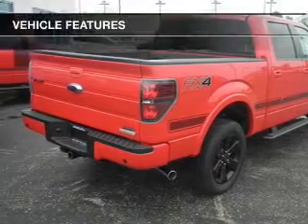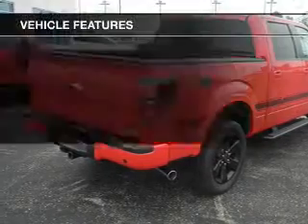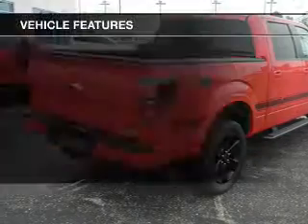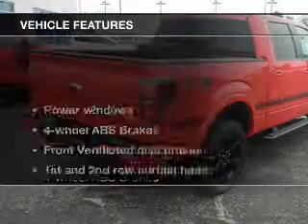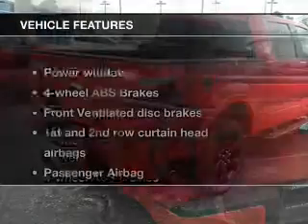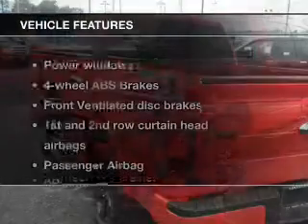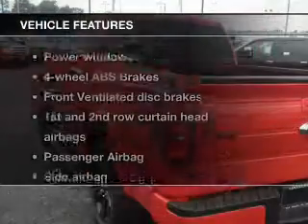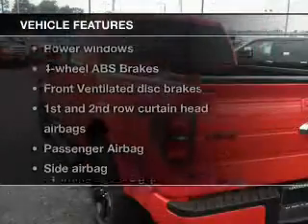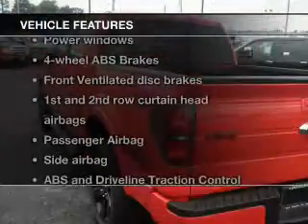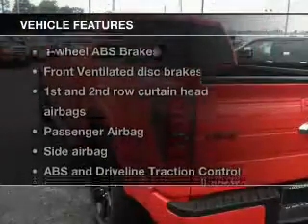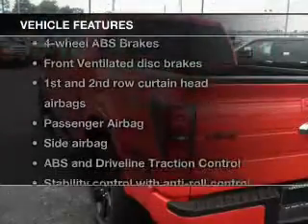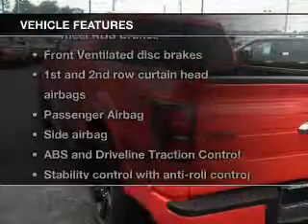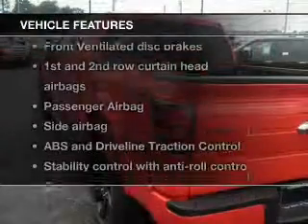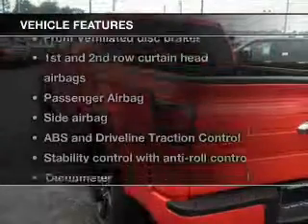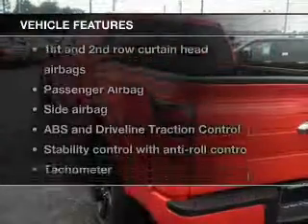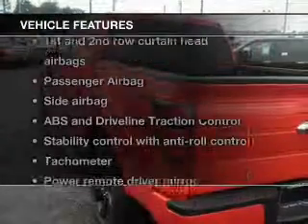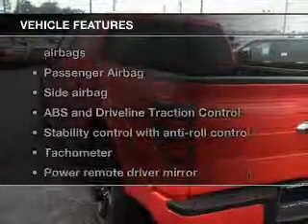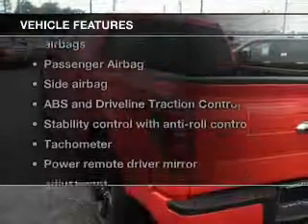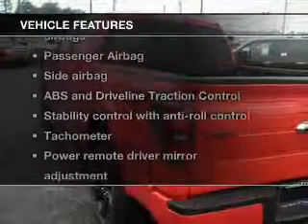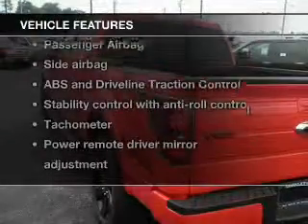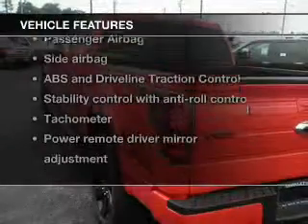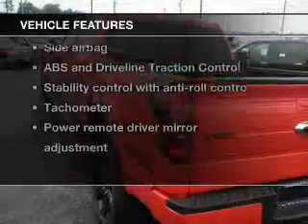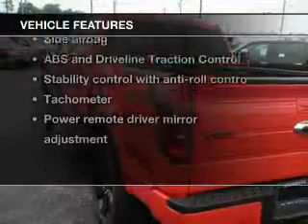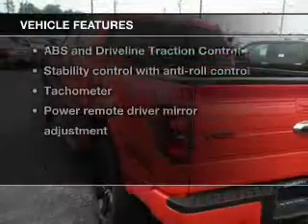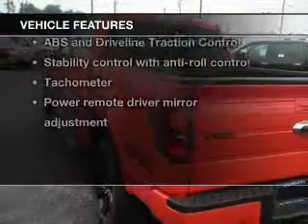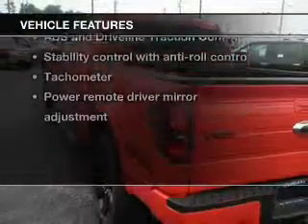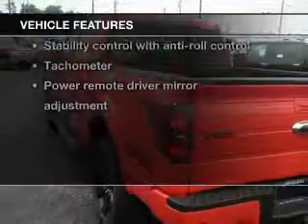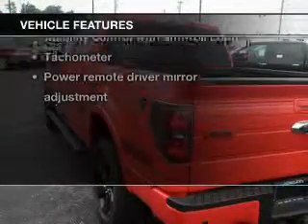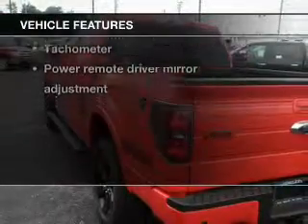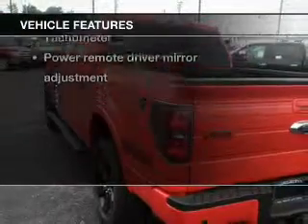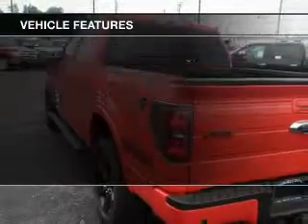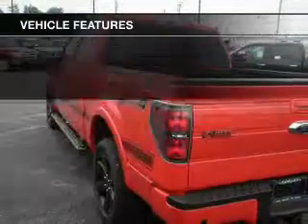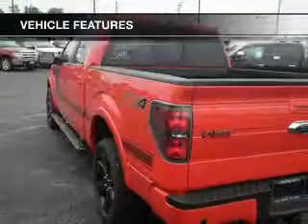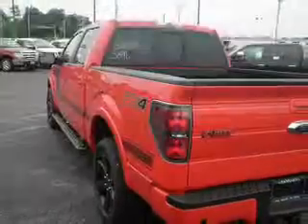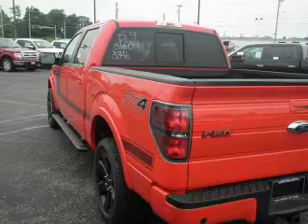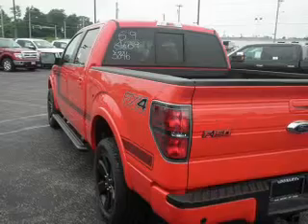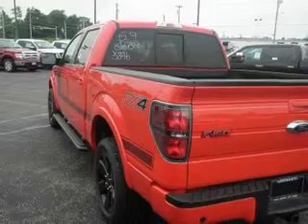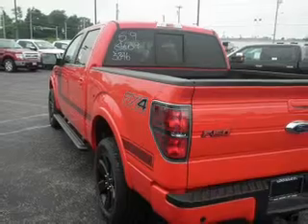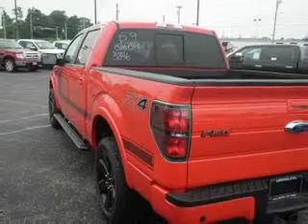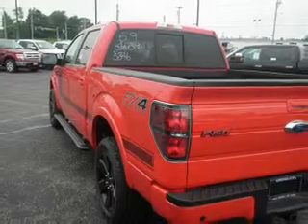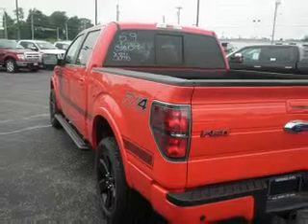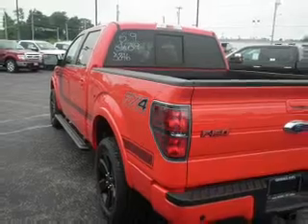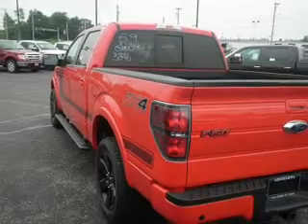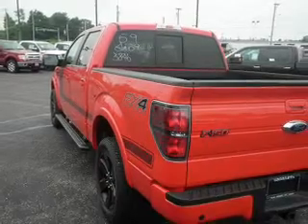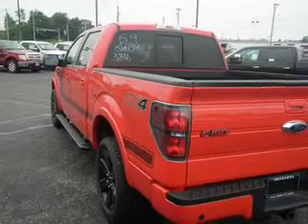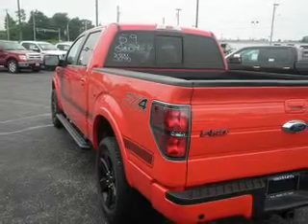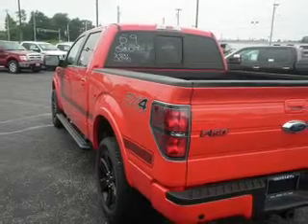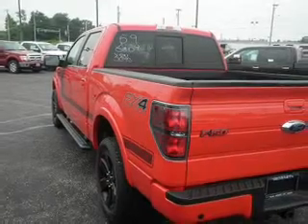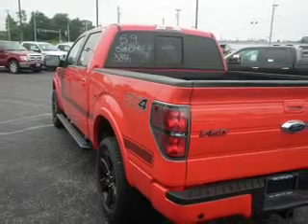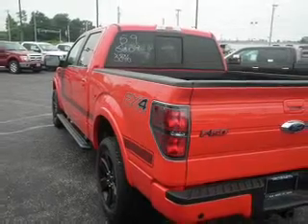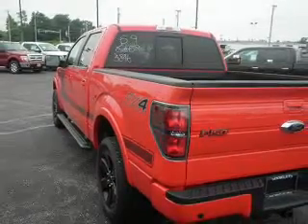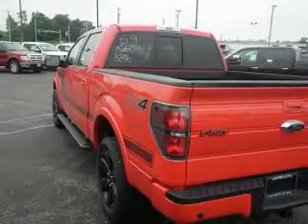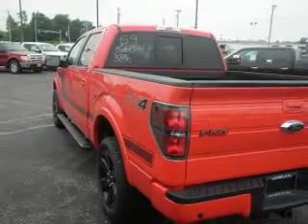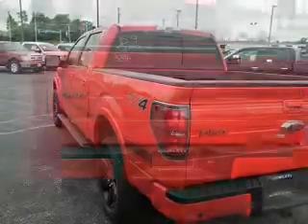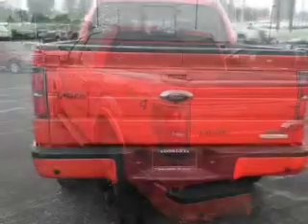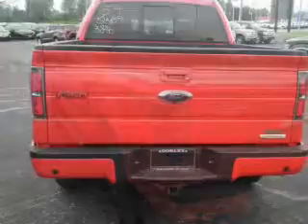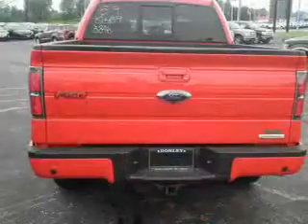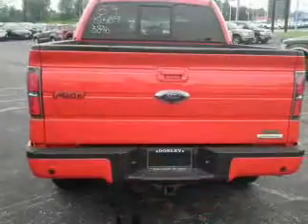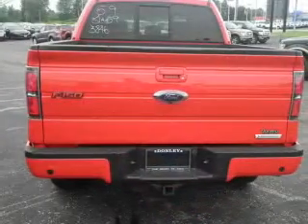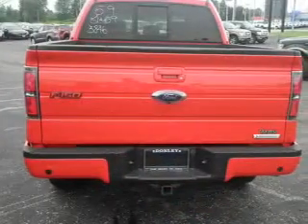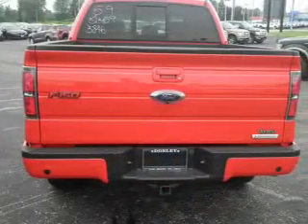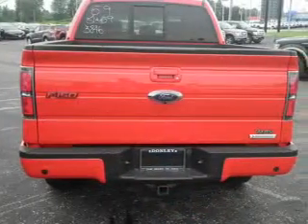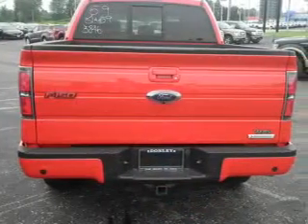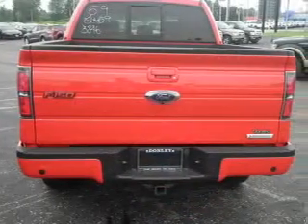Plus, enjoy these notable features that are included in this vehicle: power windows, power mirrors, and power steering.